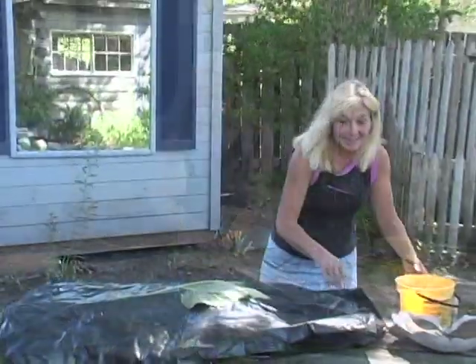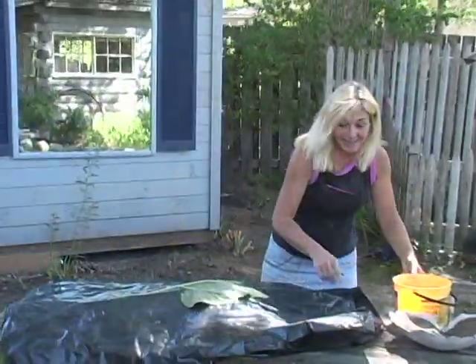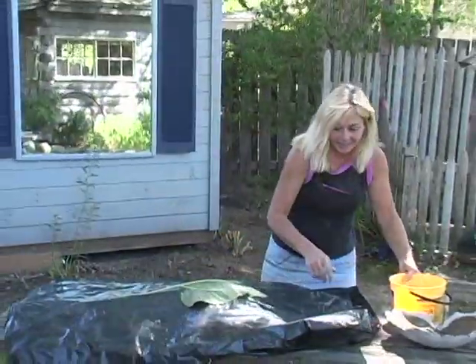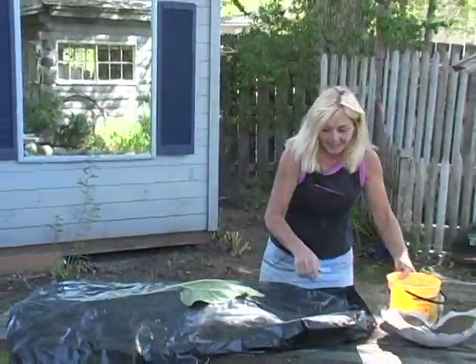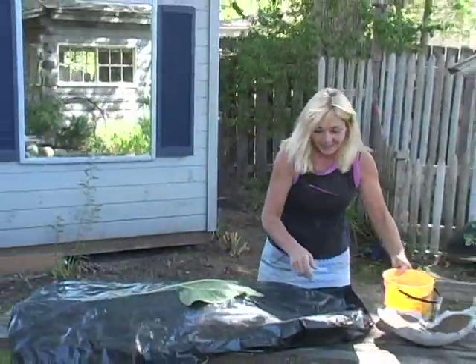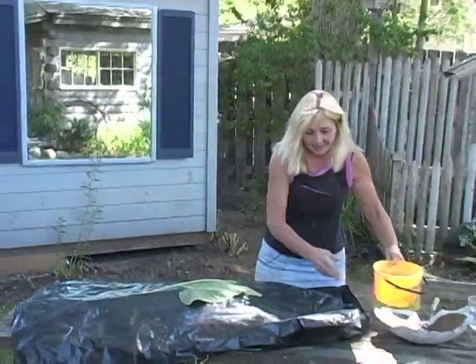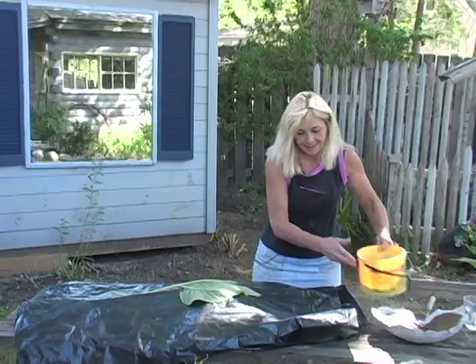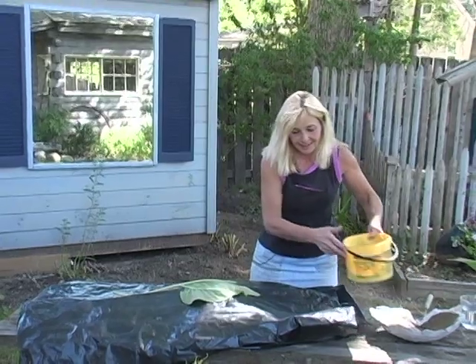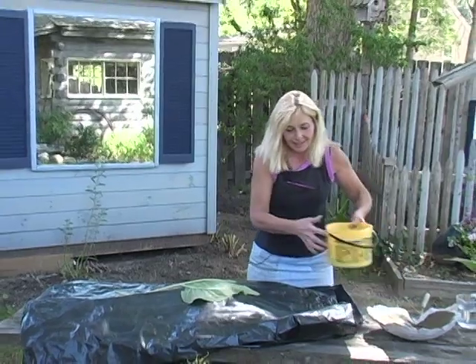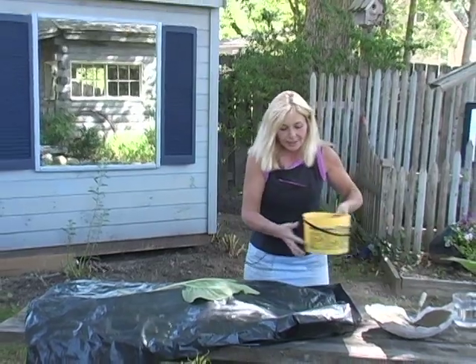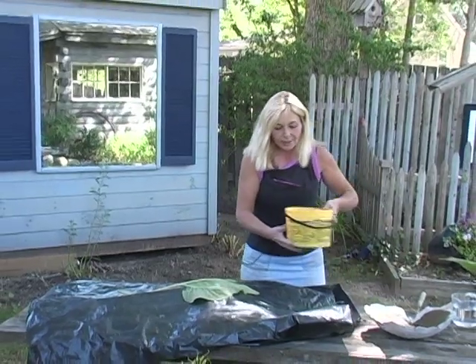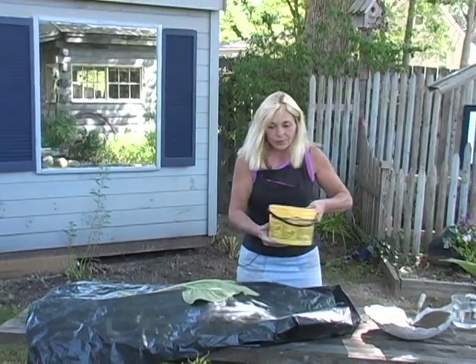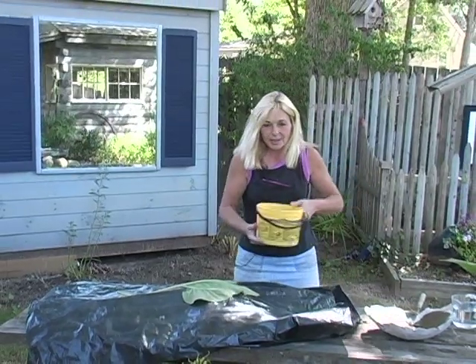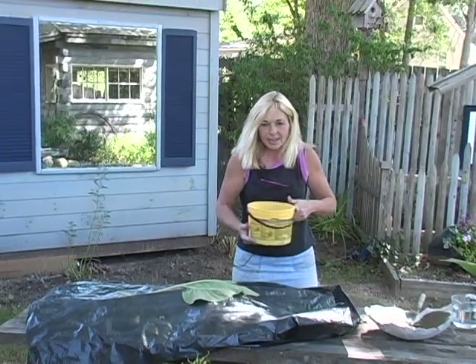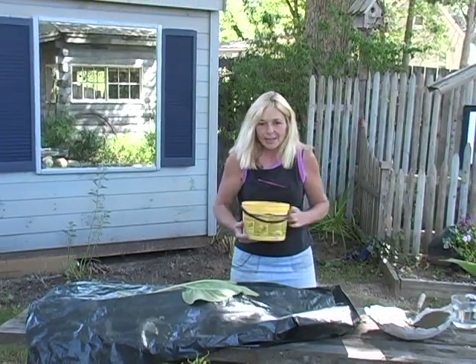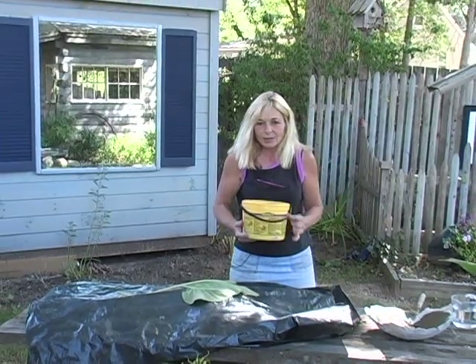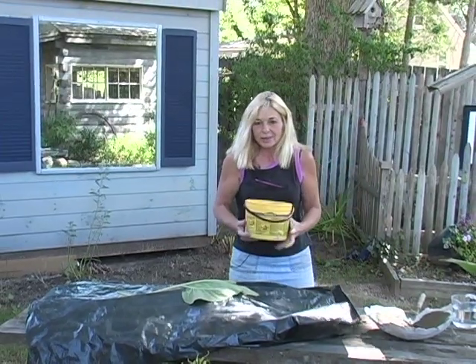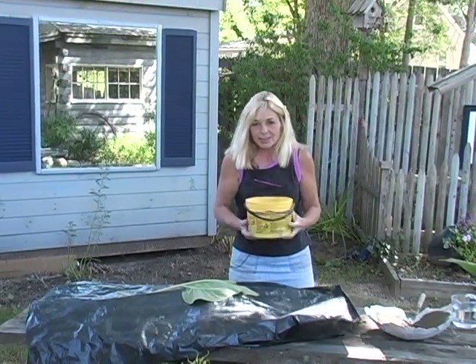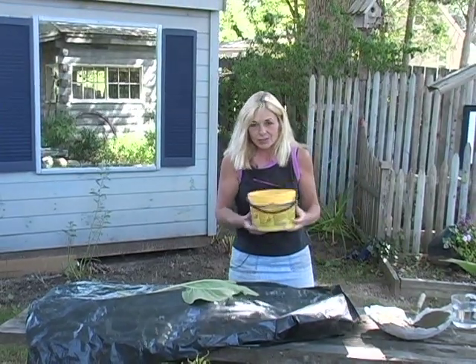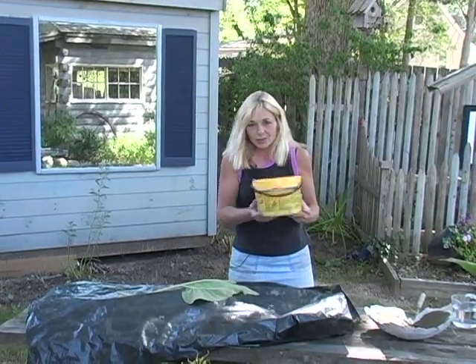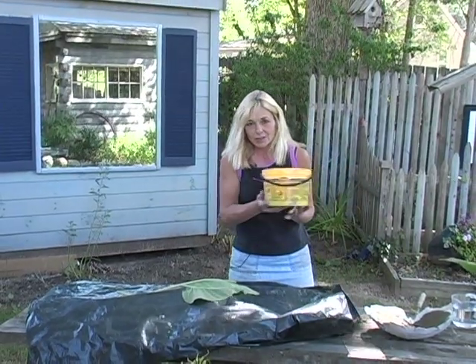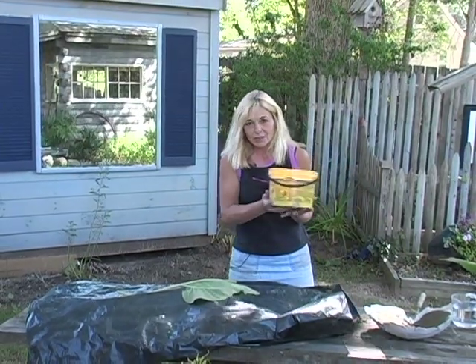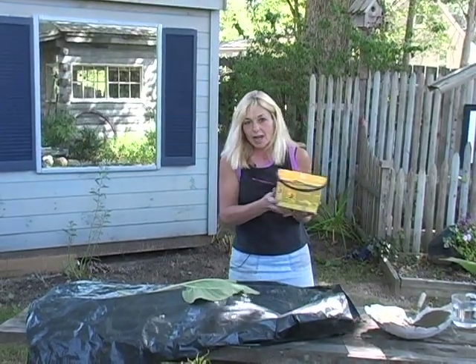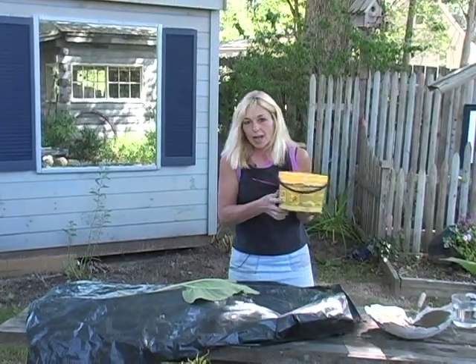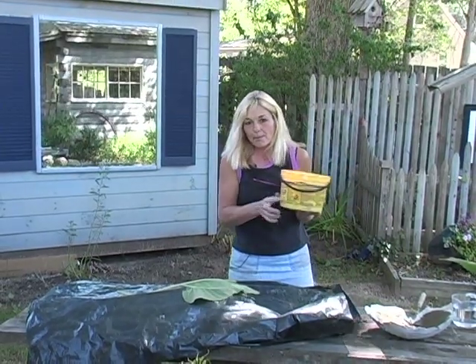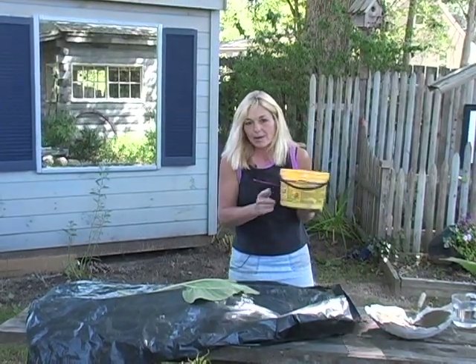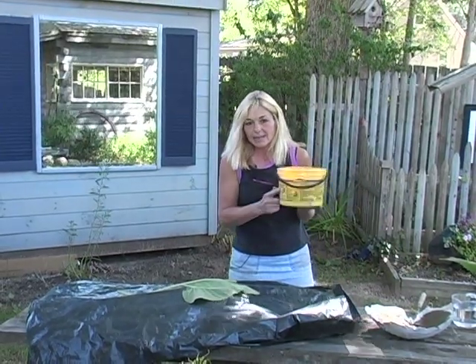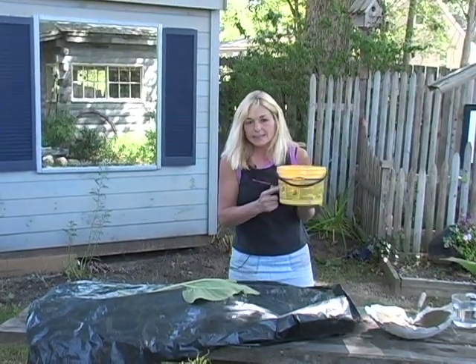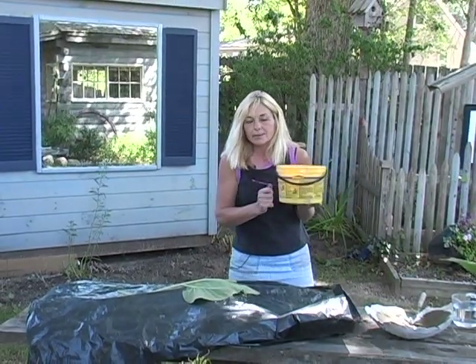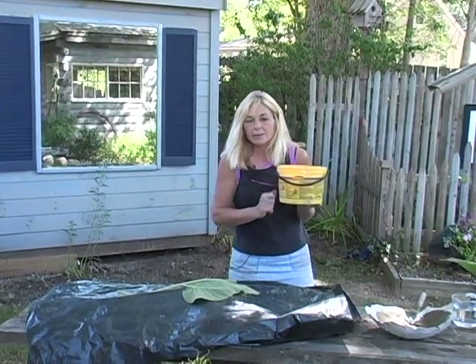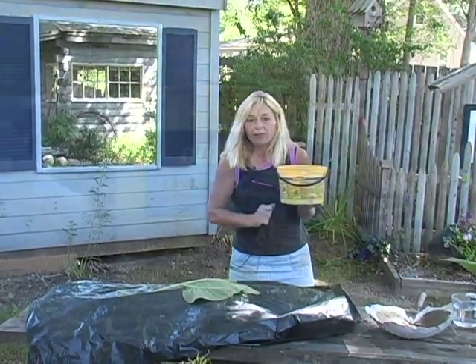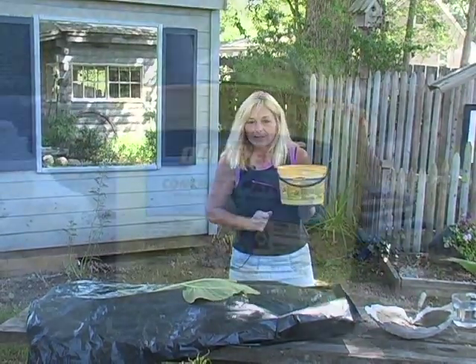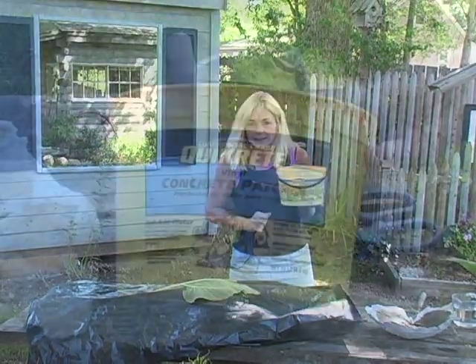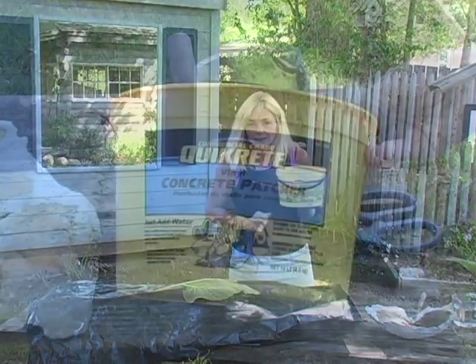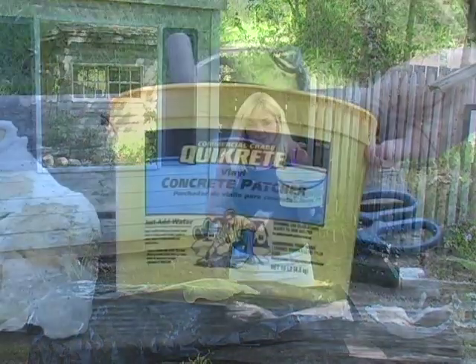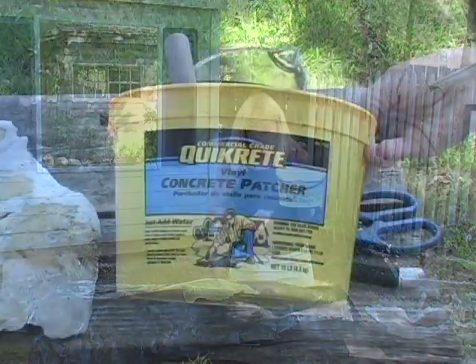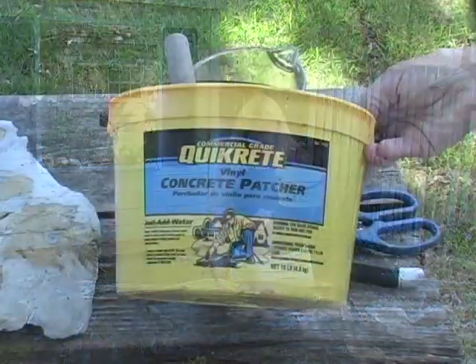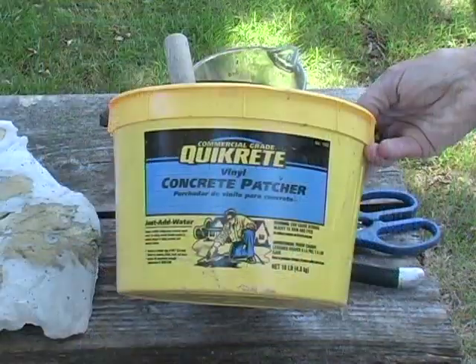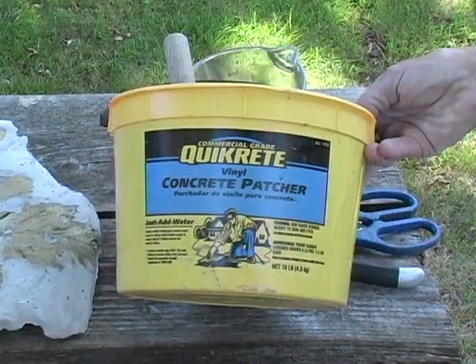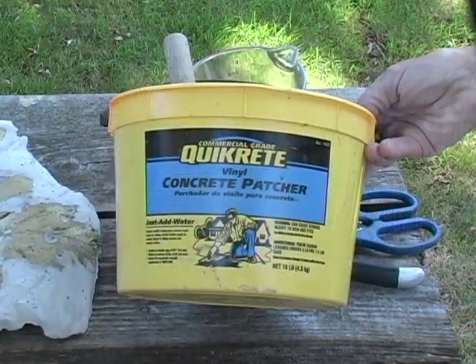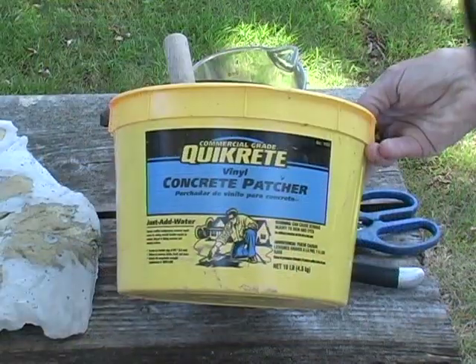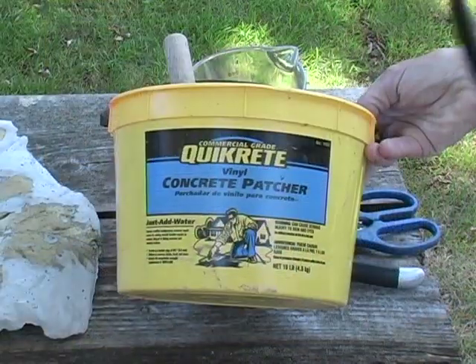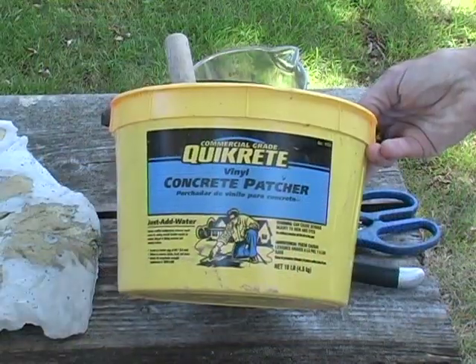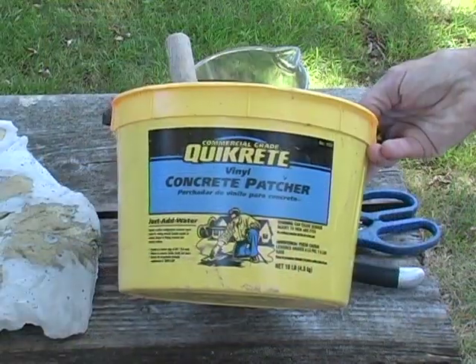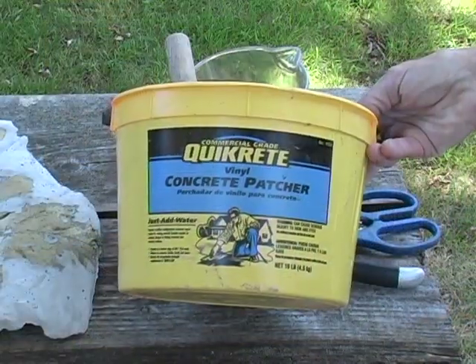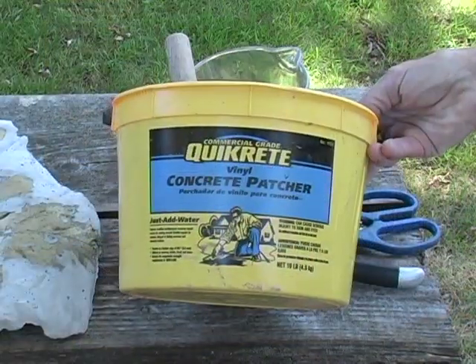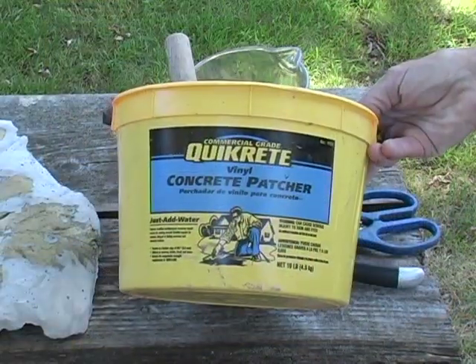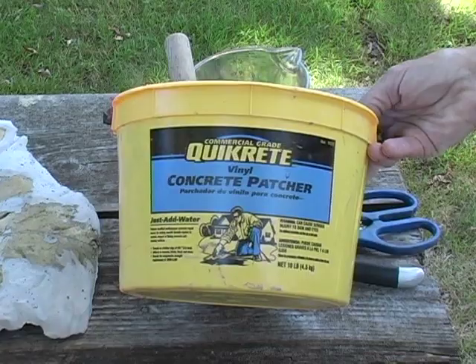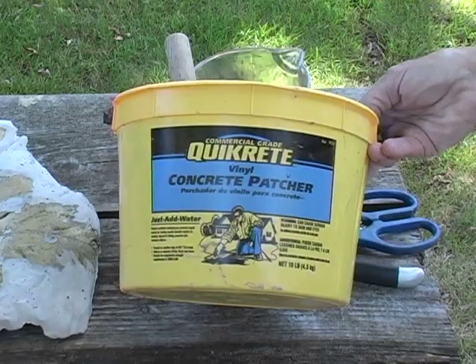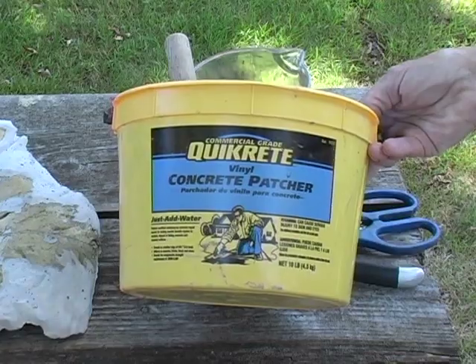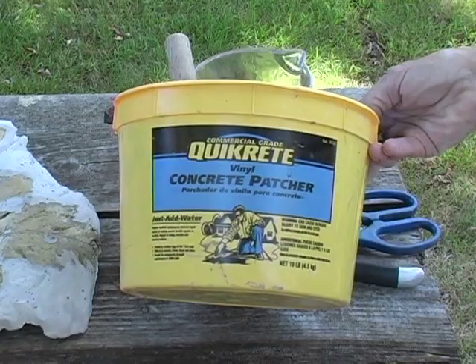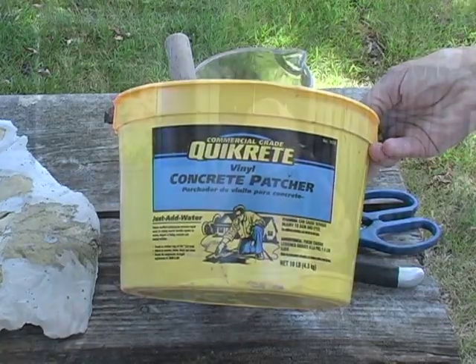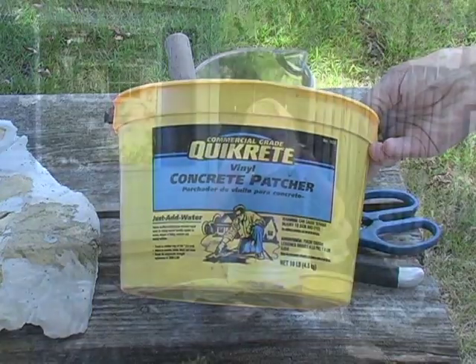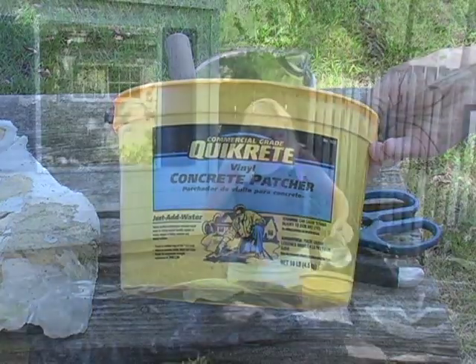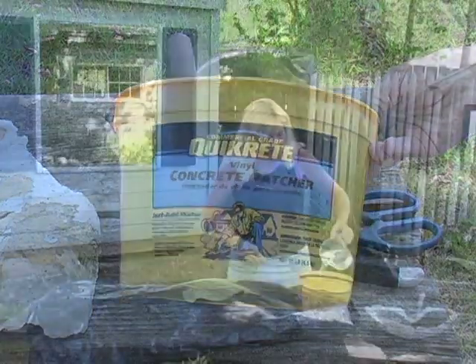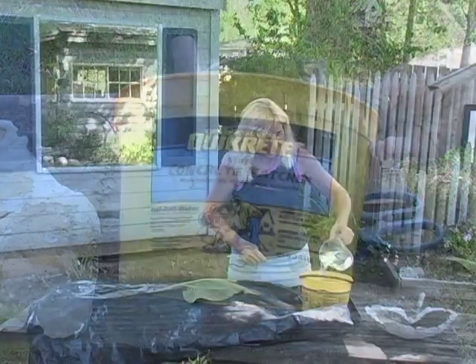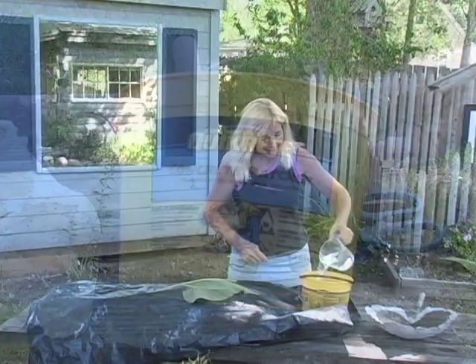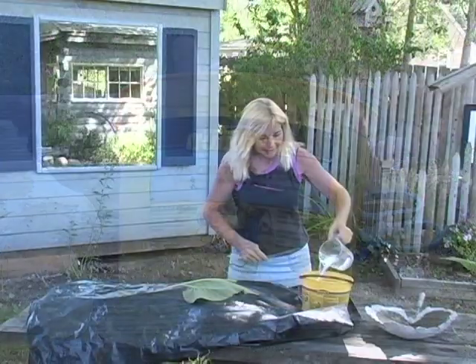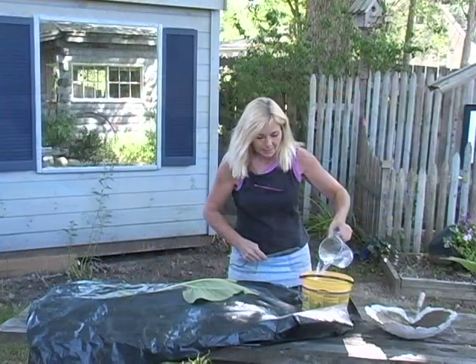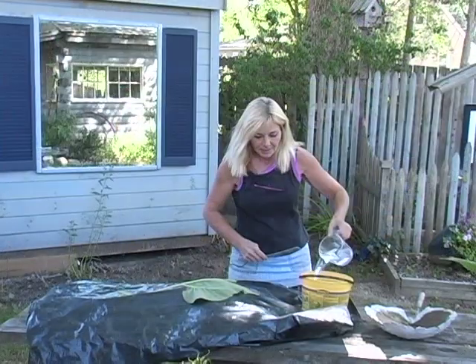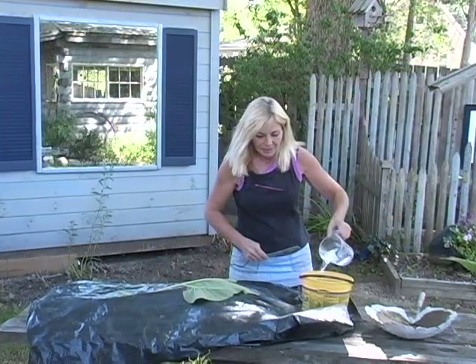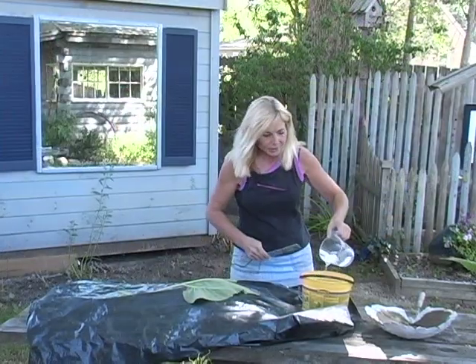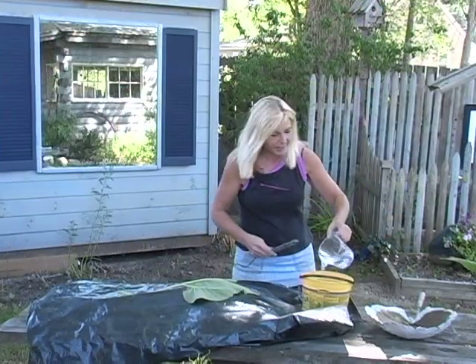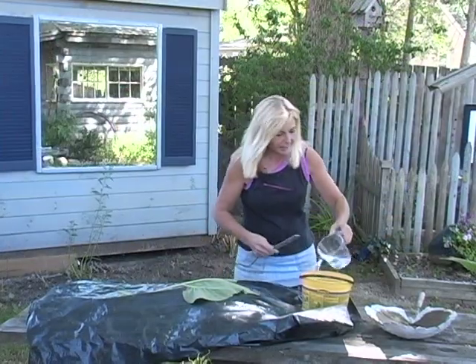Next, go to the hardware store and buy some vinyl concrete. Add water and mix it in.